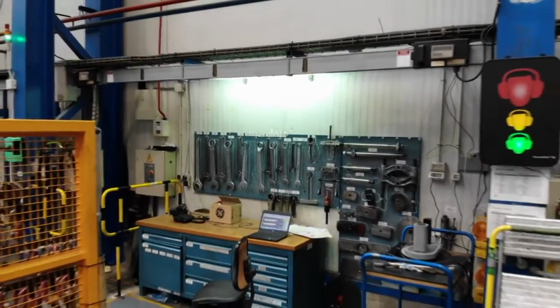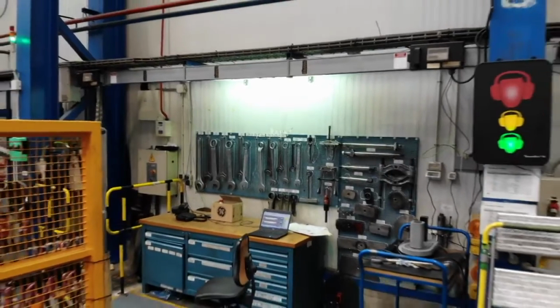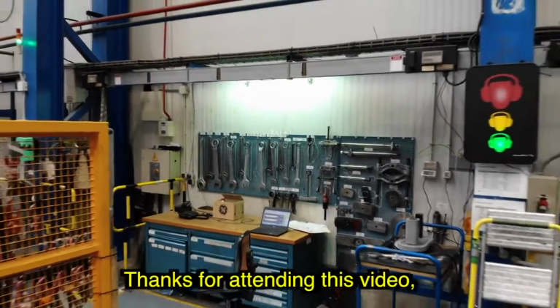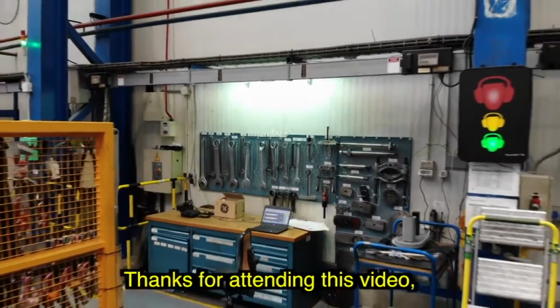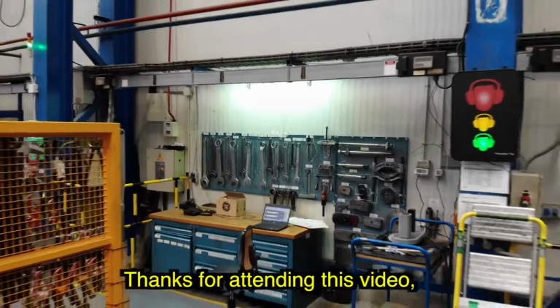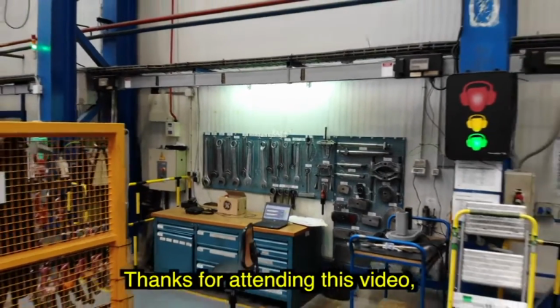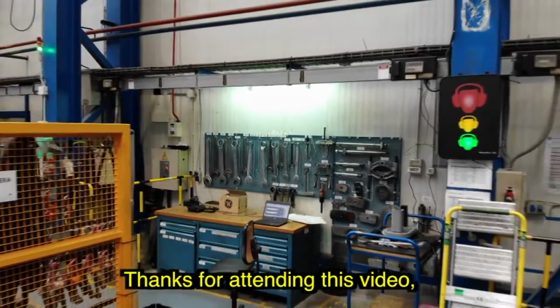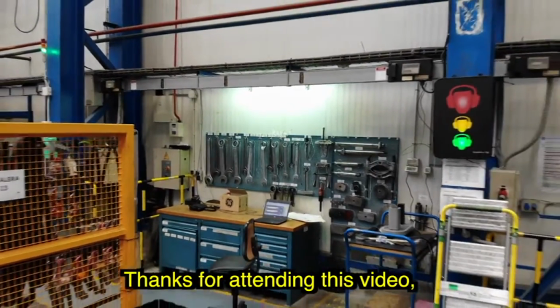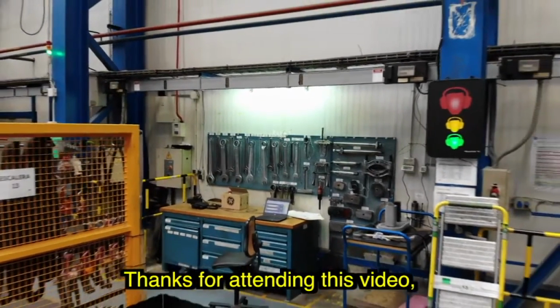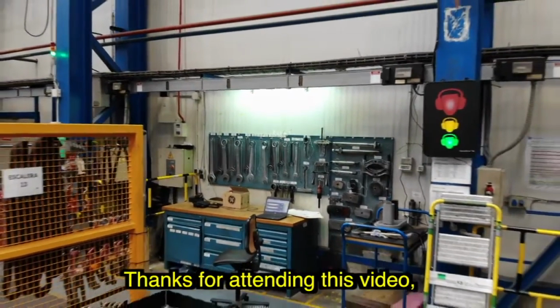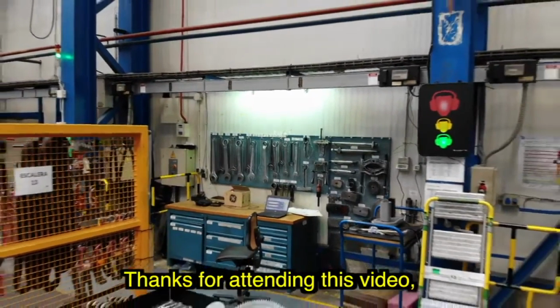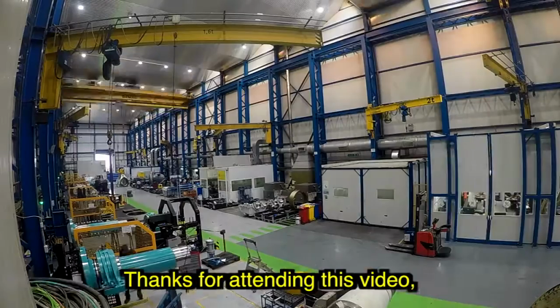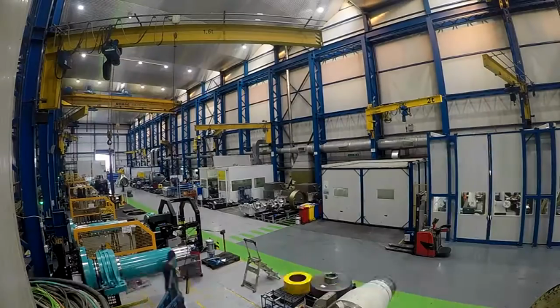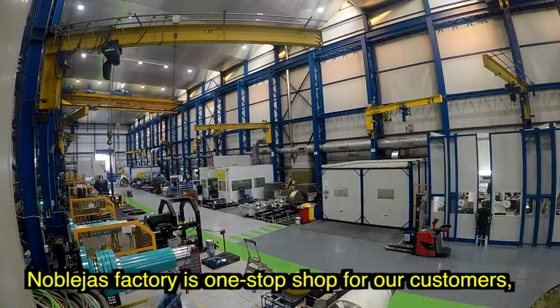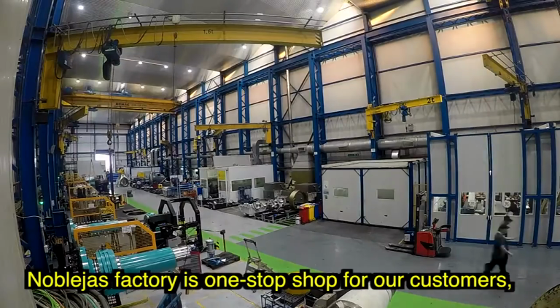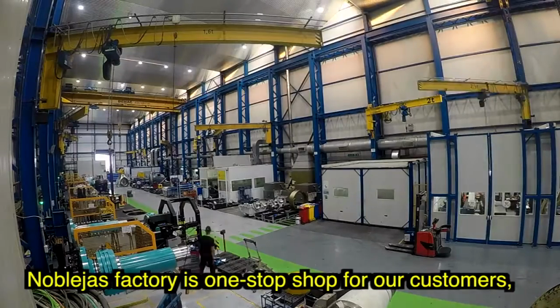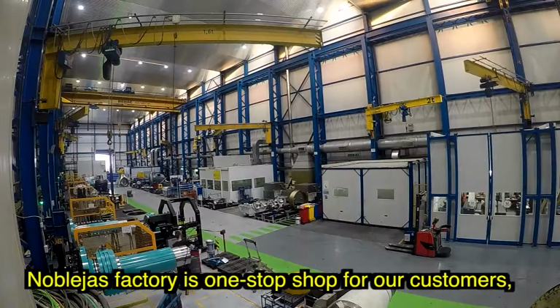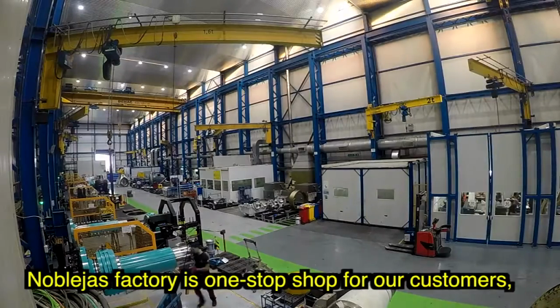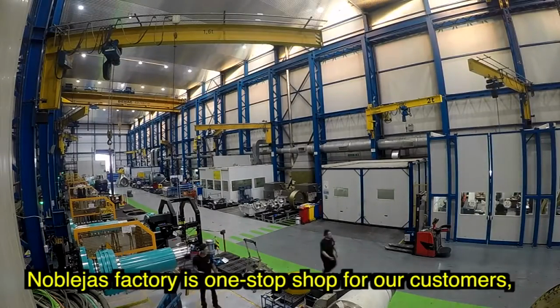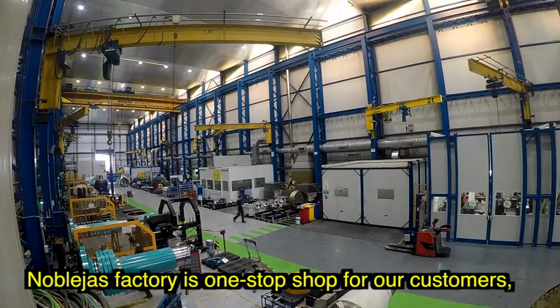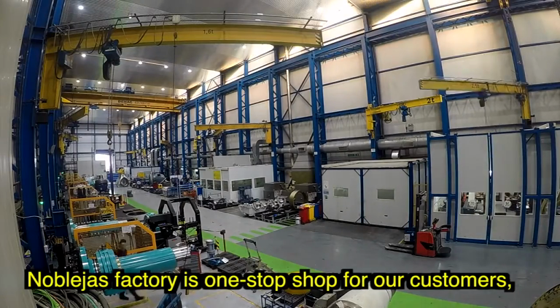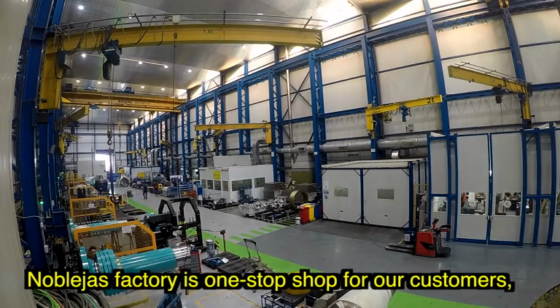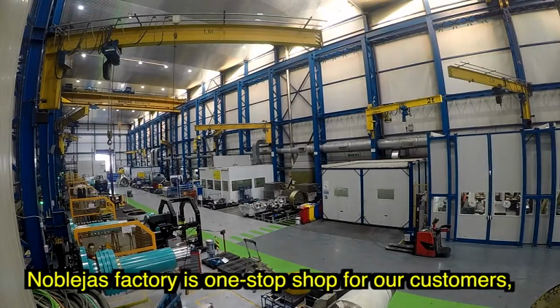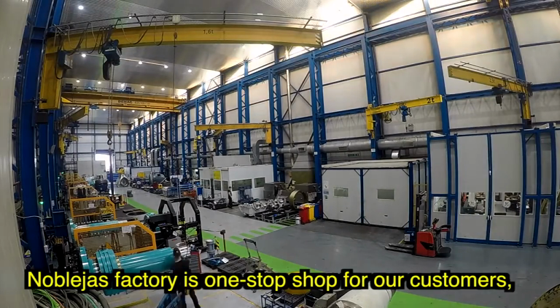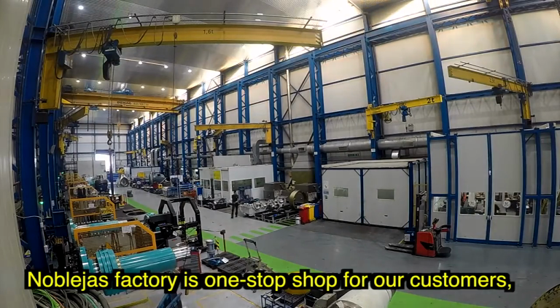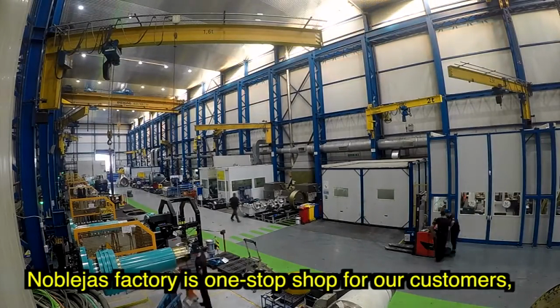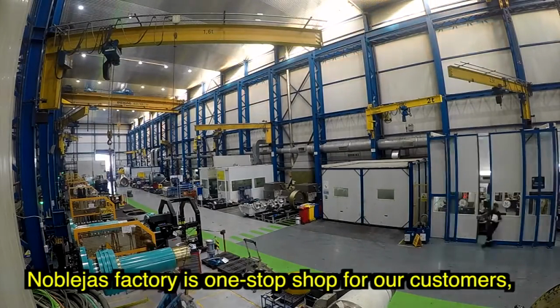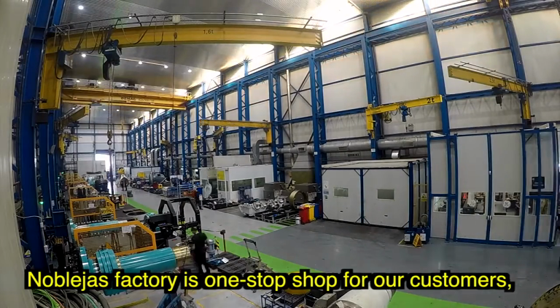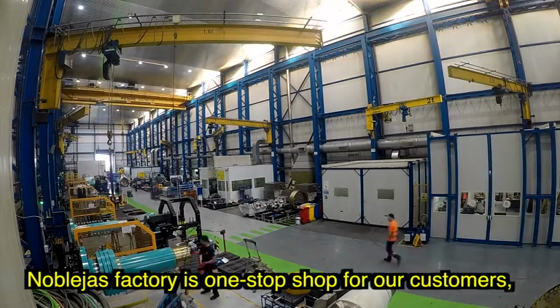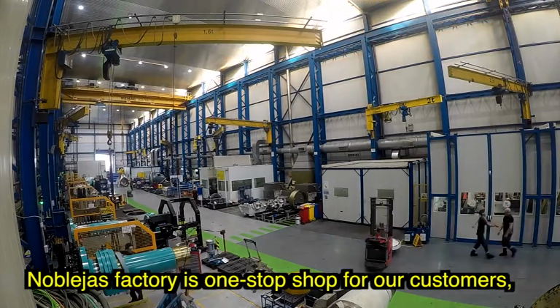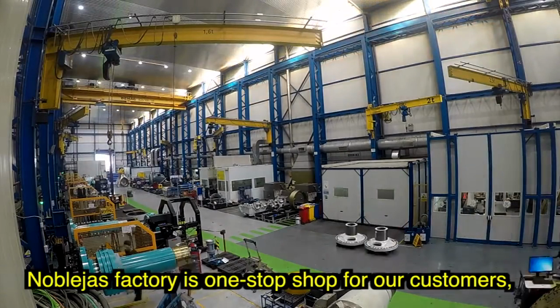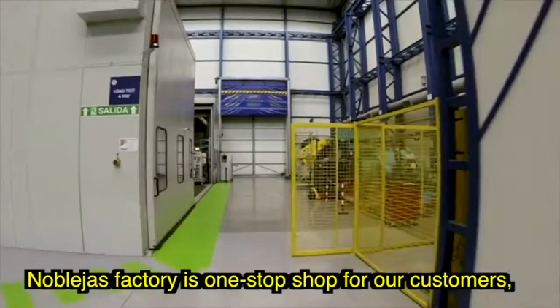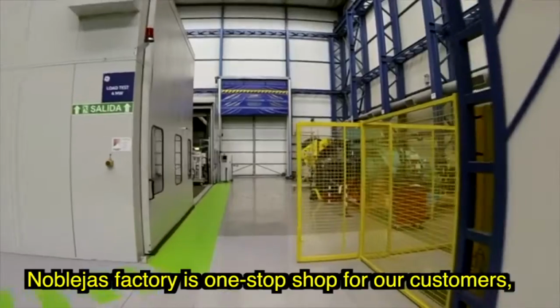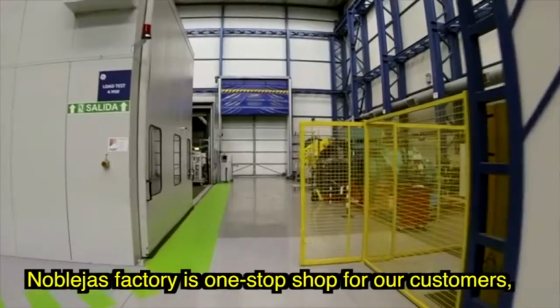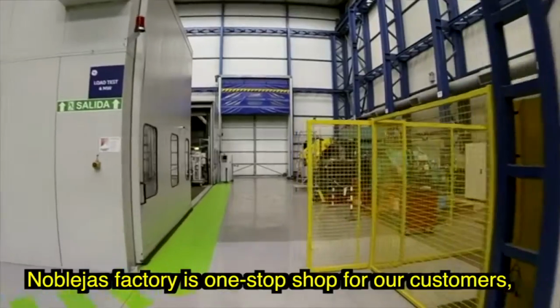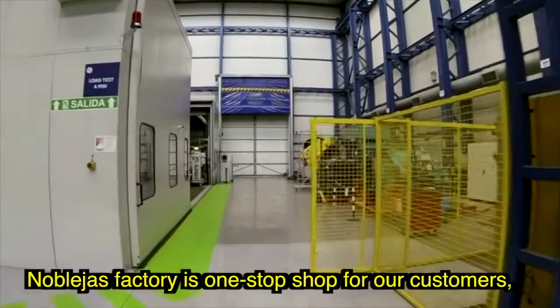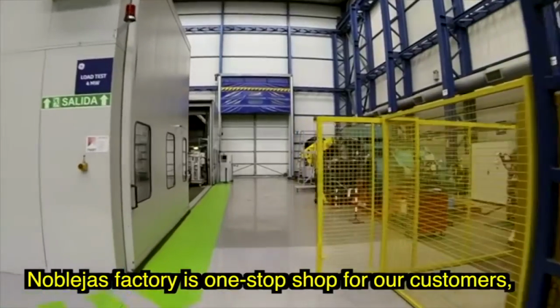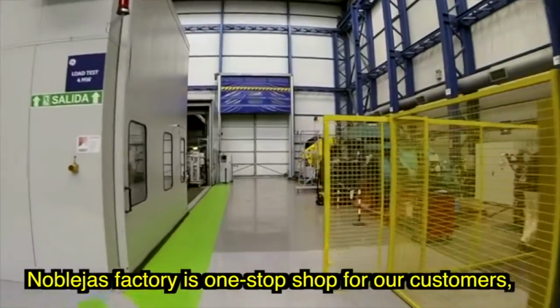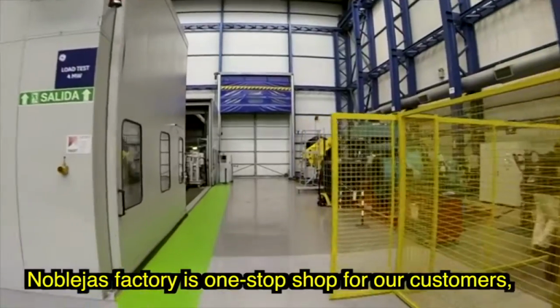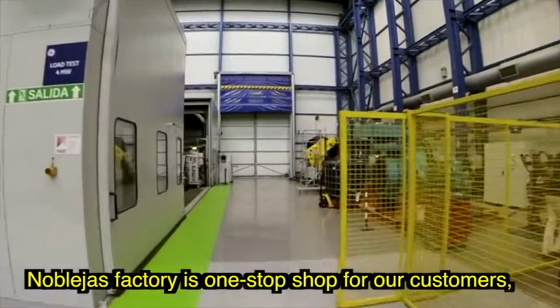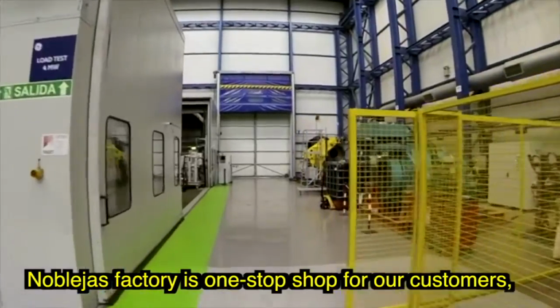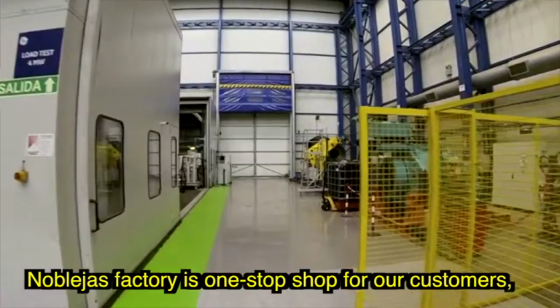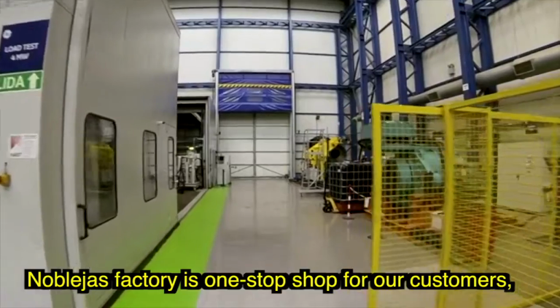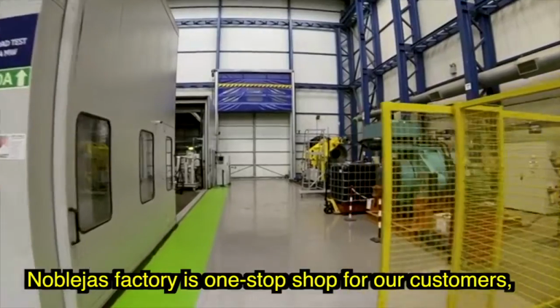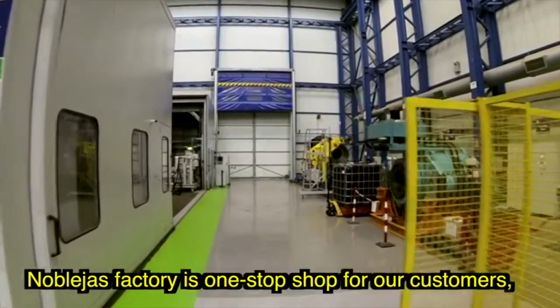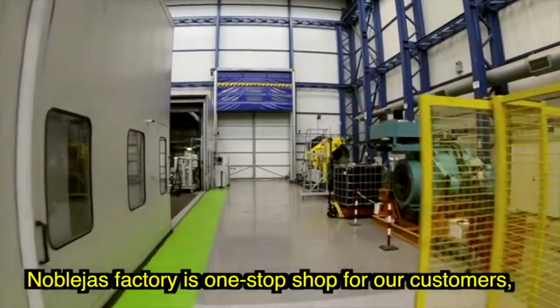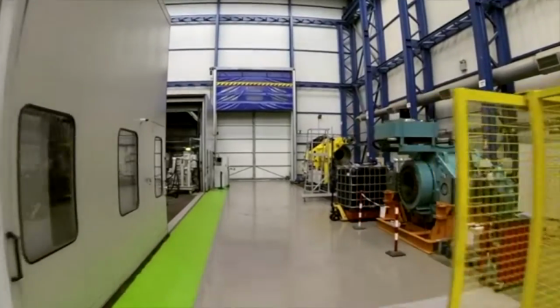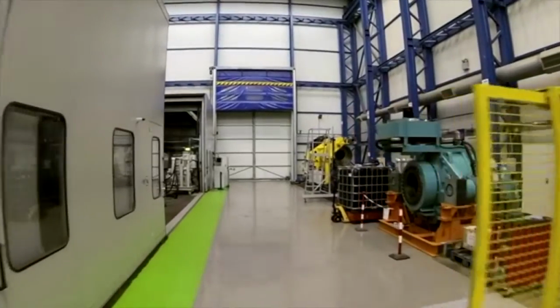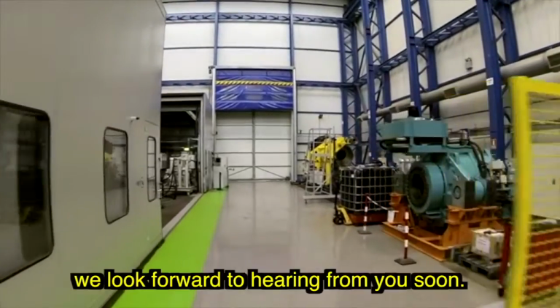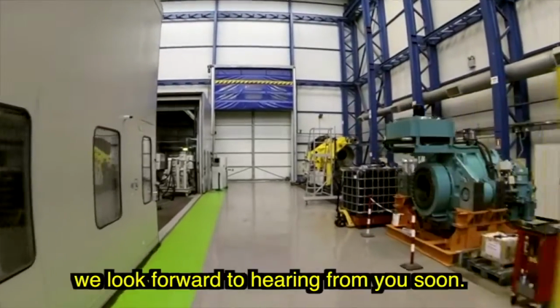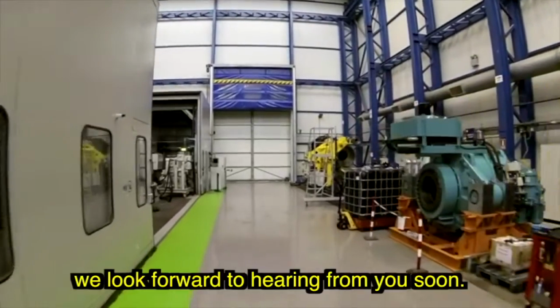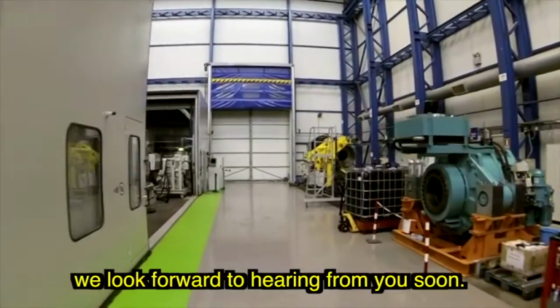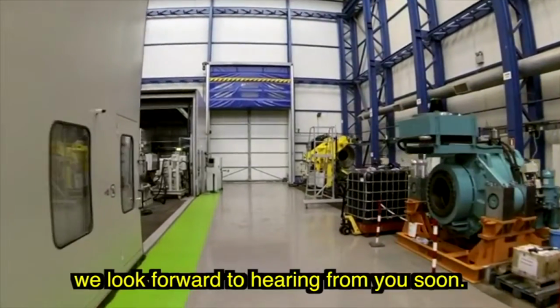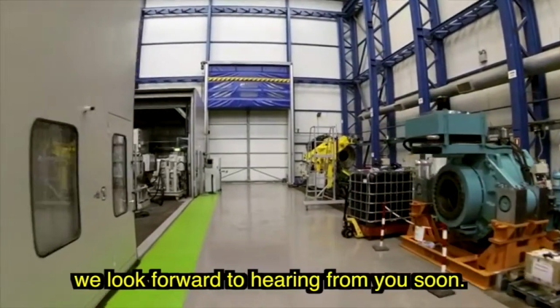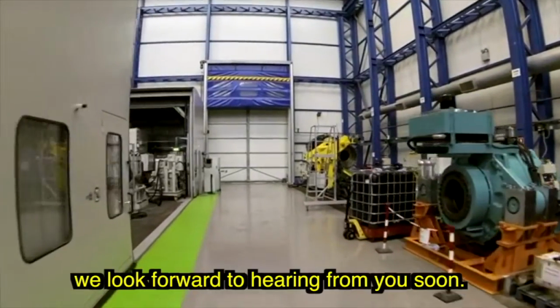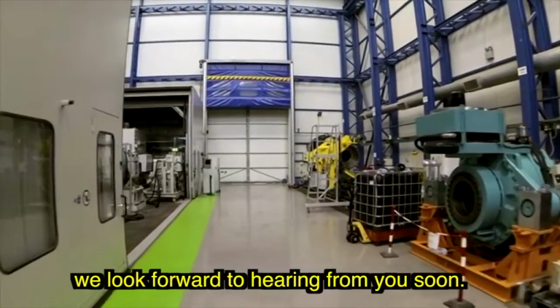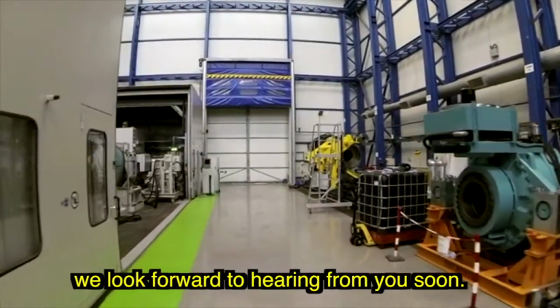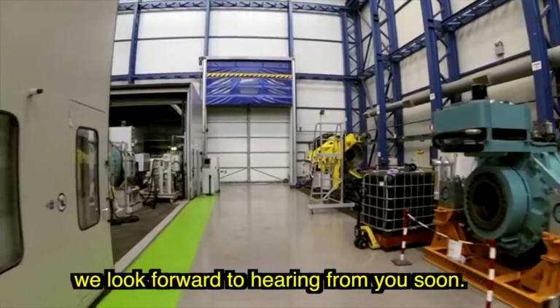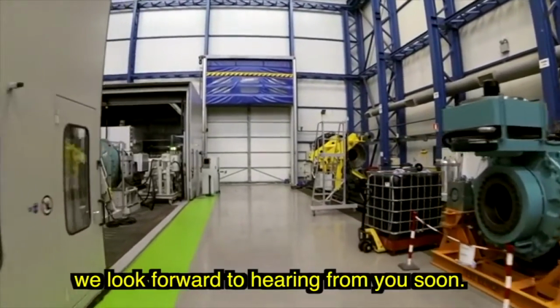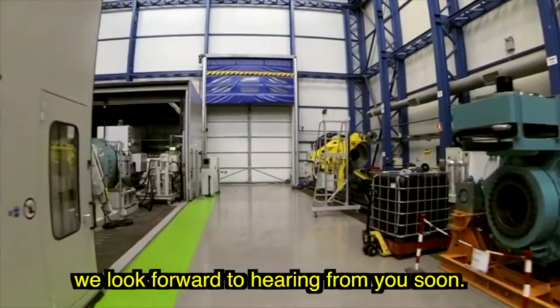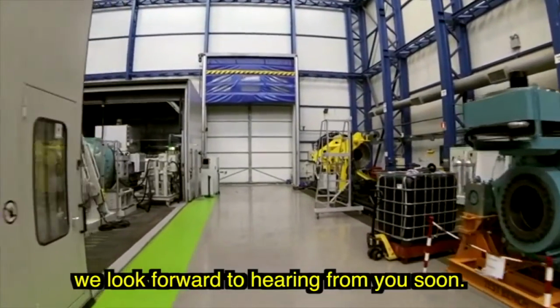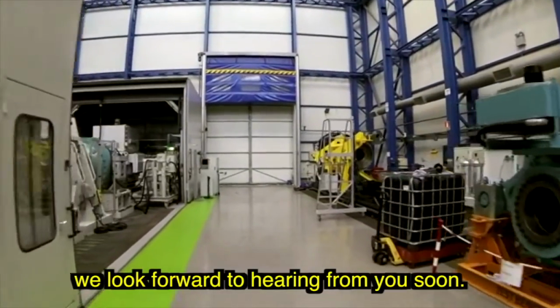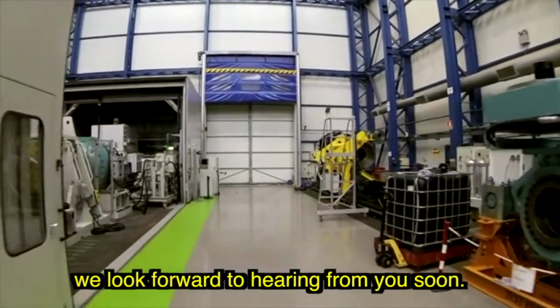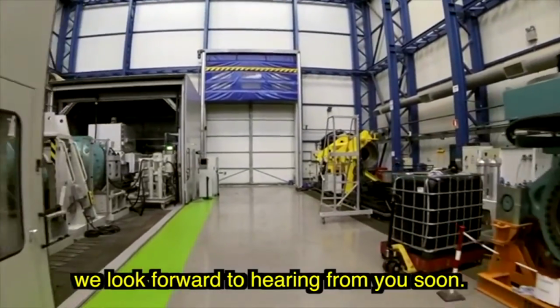Thanks for attending this video. Noblejas Factory is a one-stop shop for our customers. We look forward to hearing from you soon.